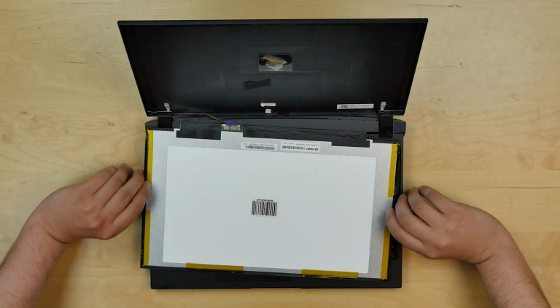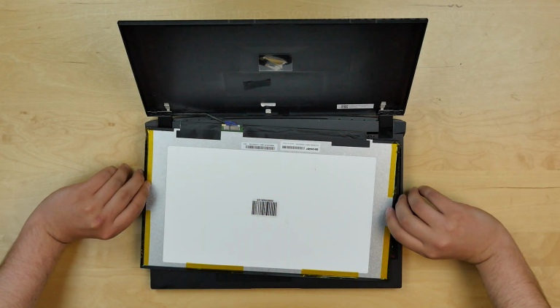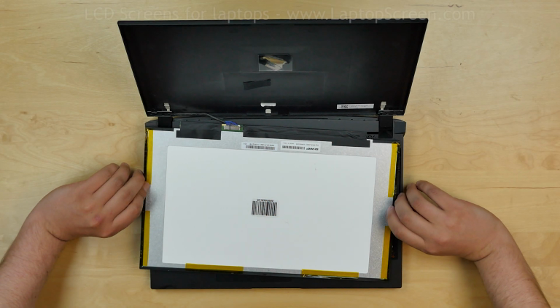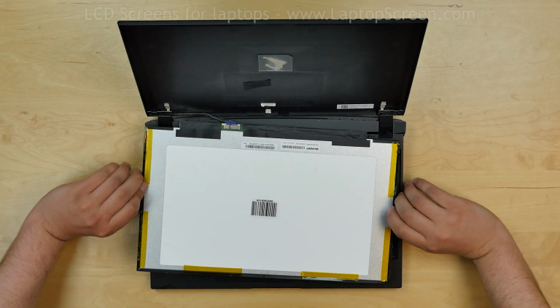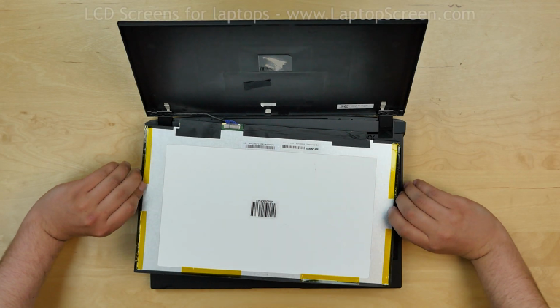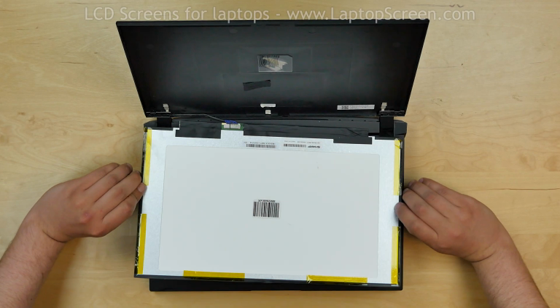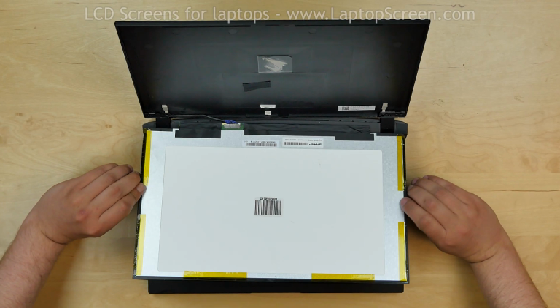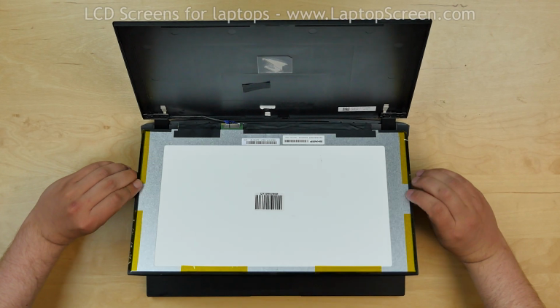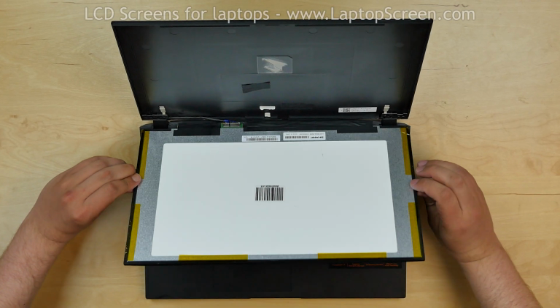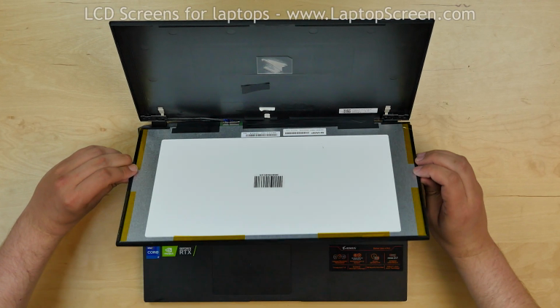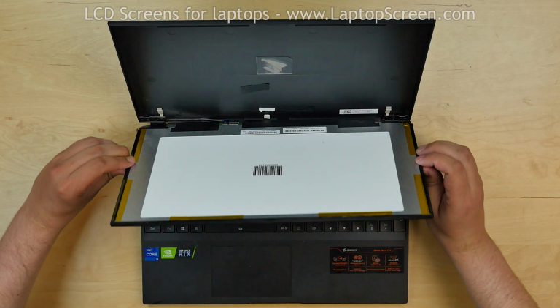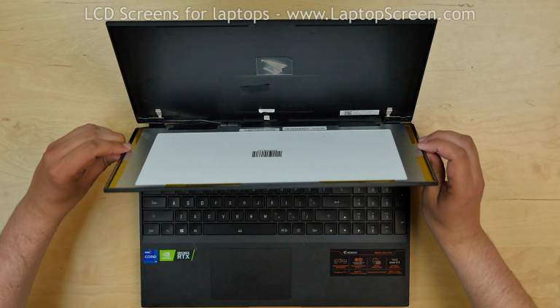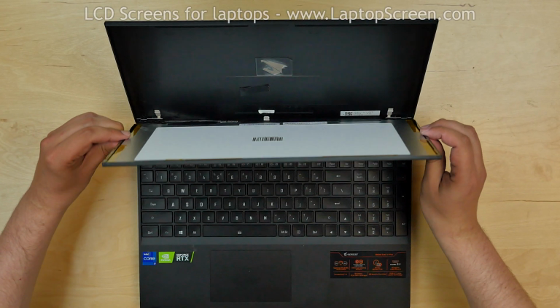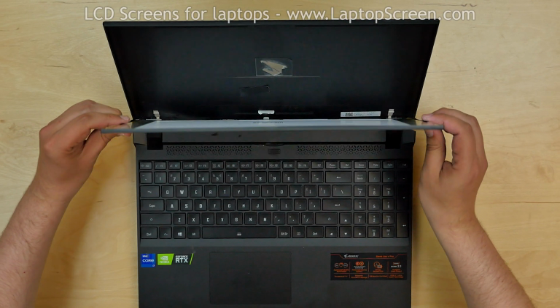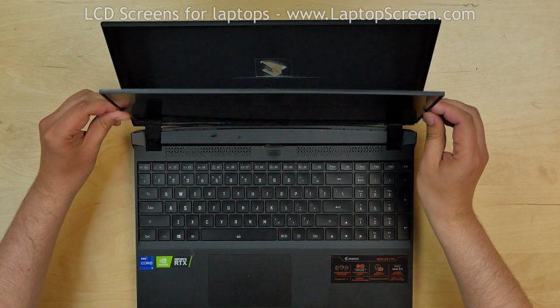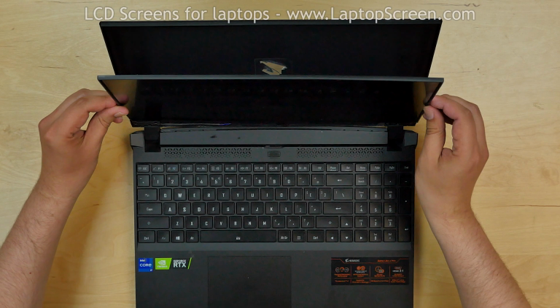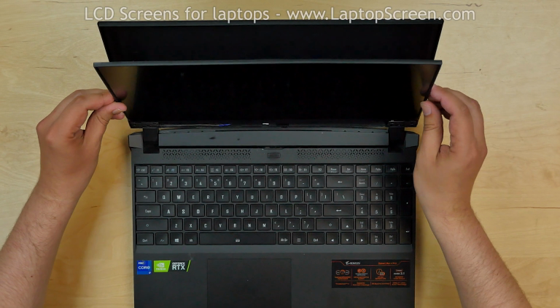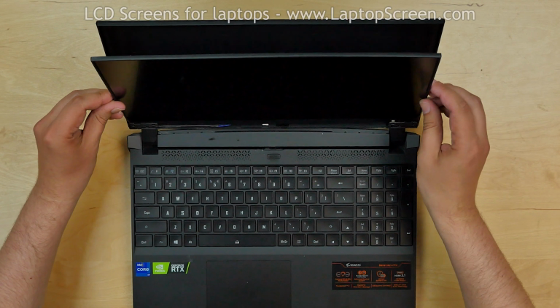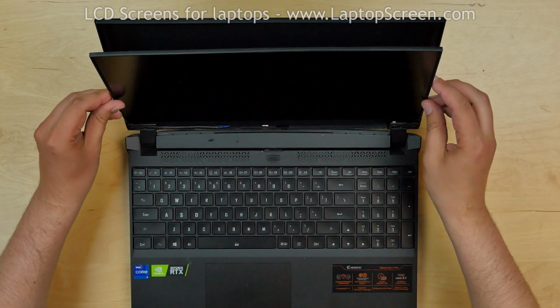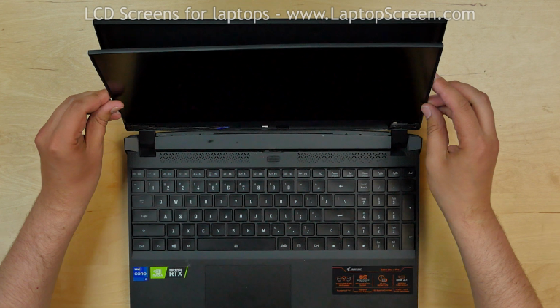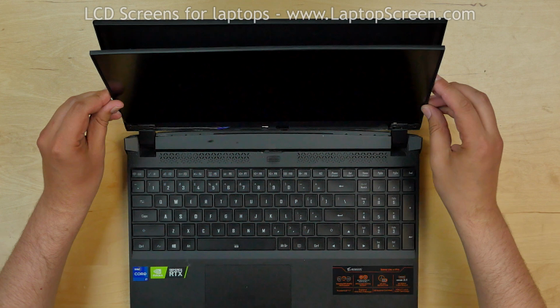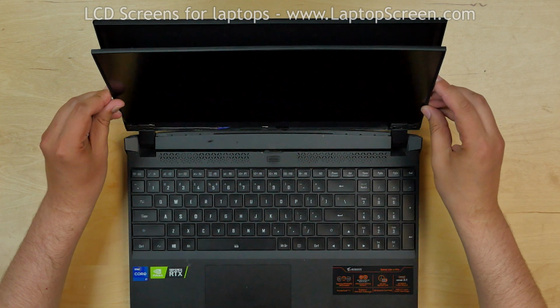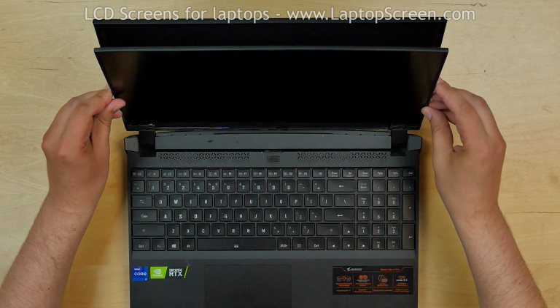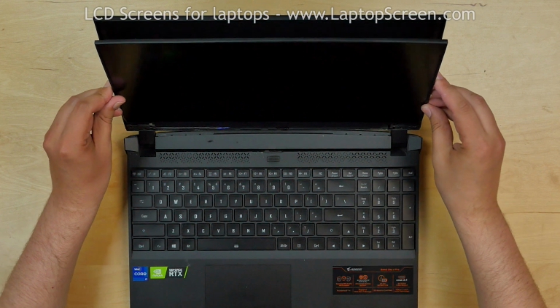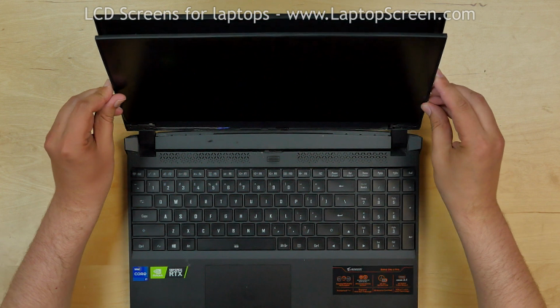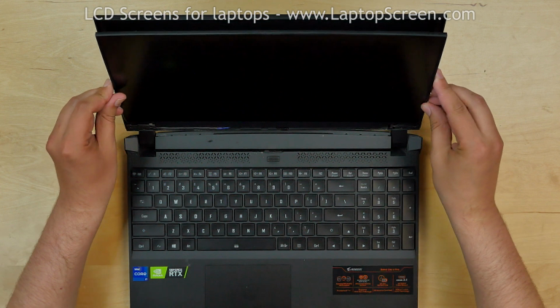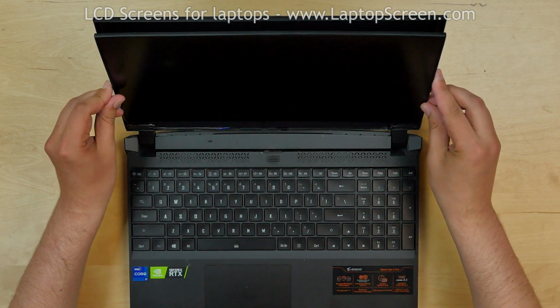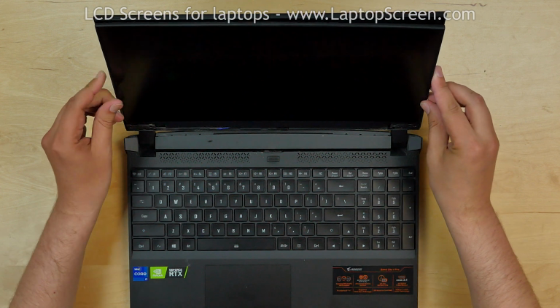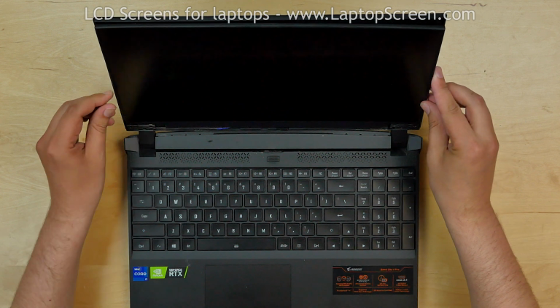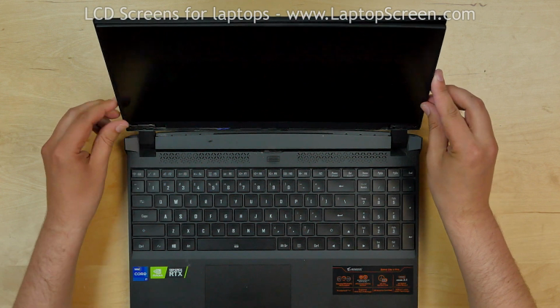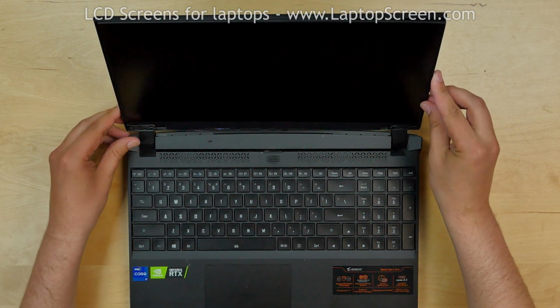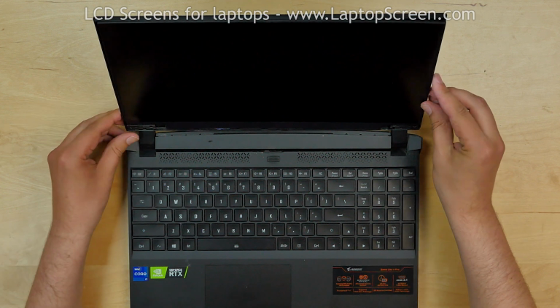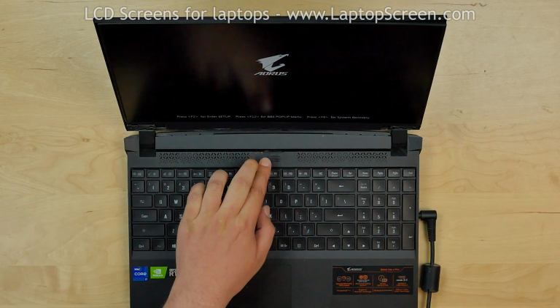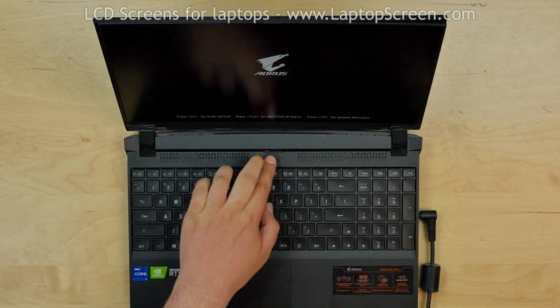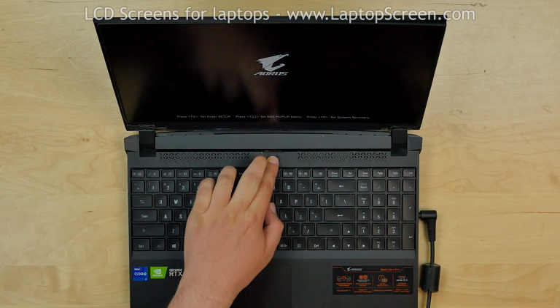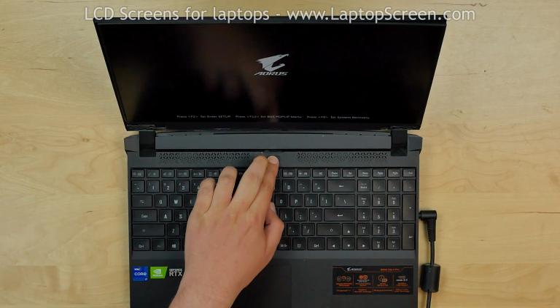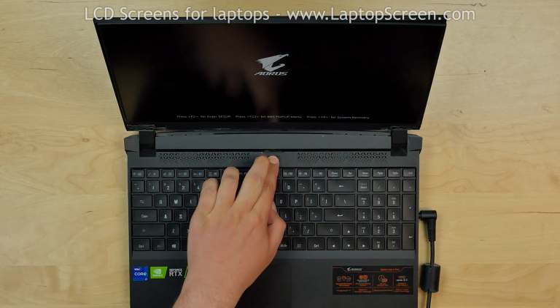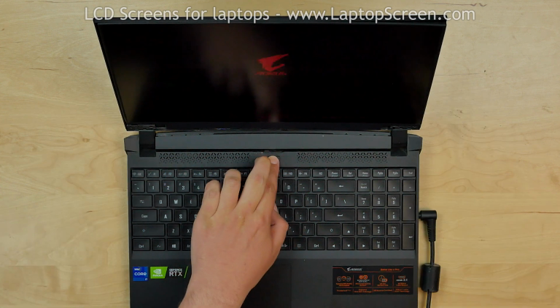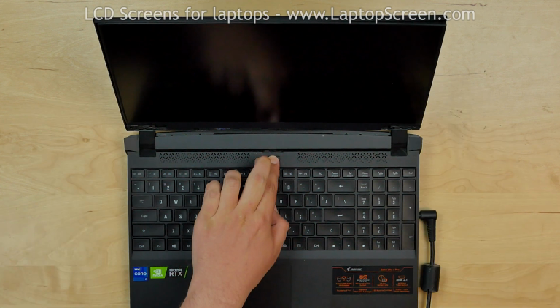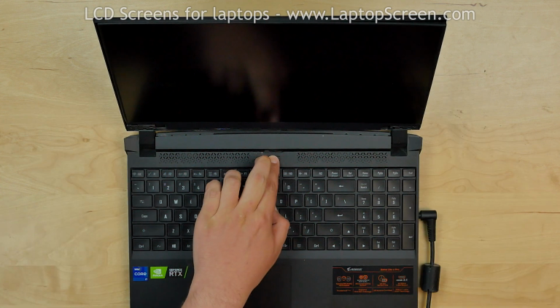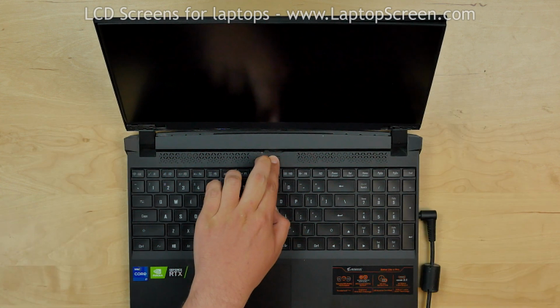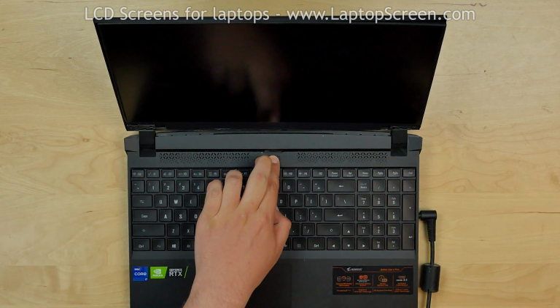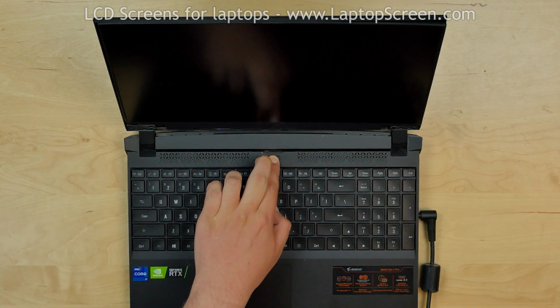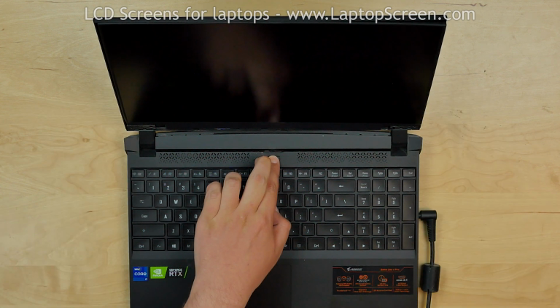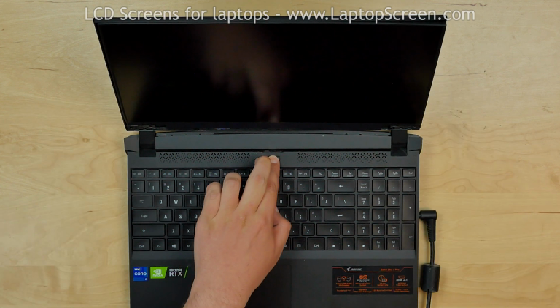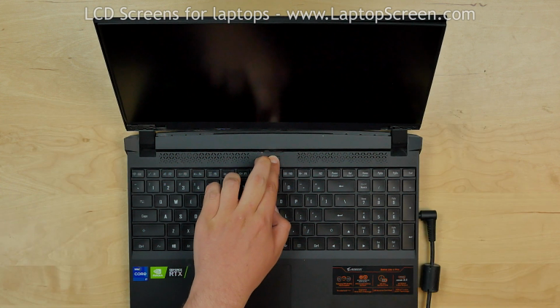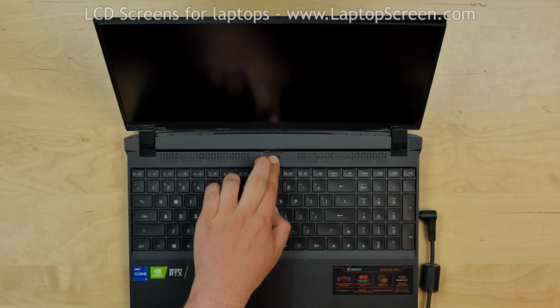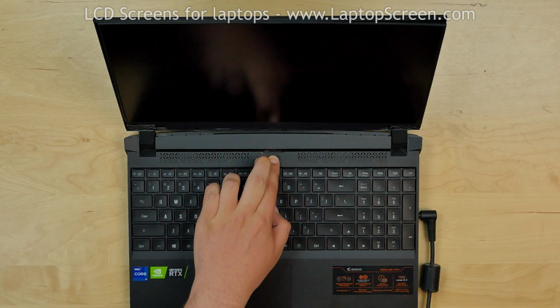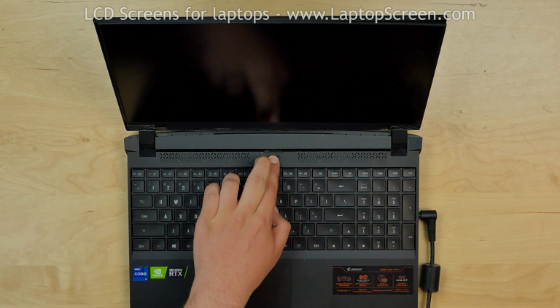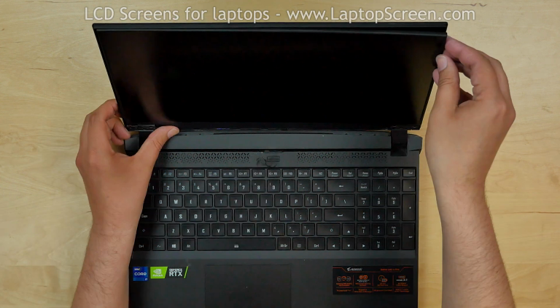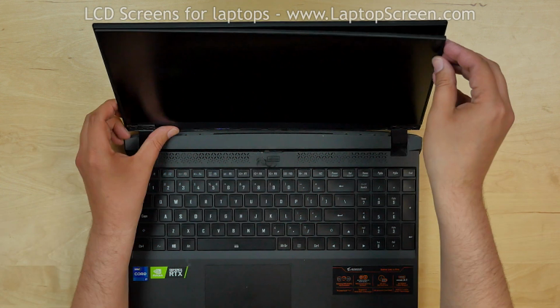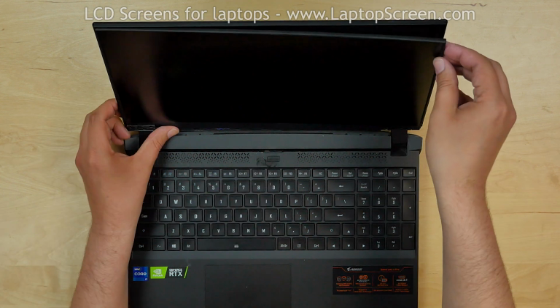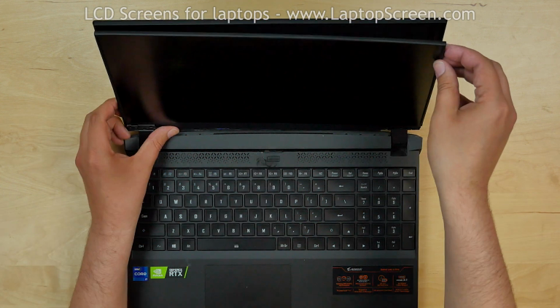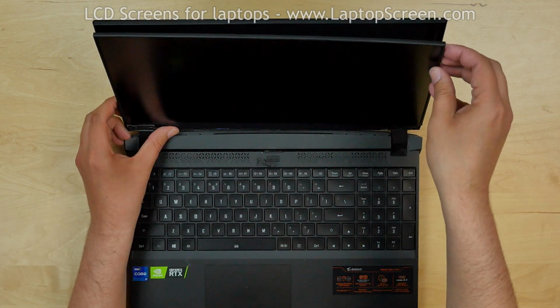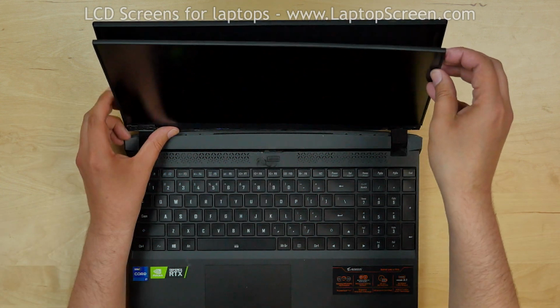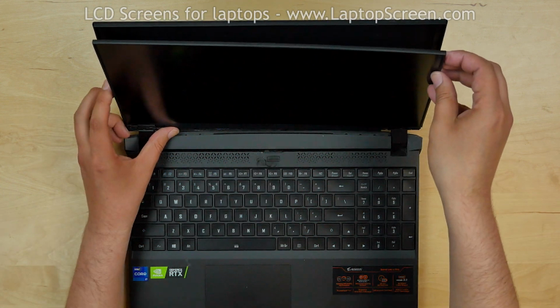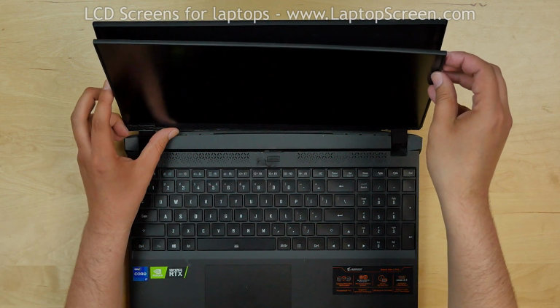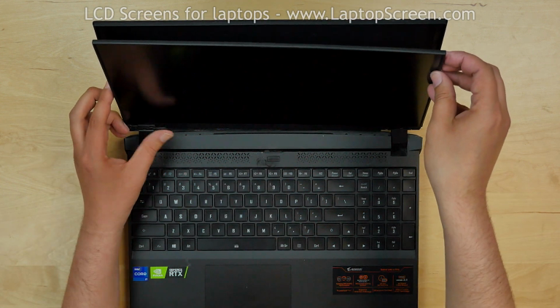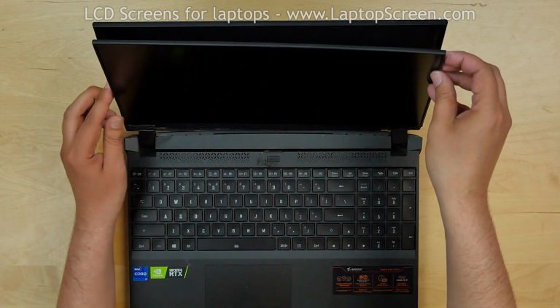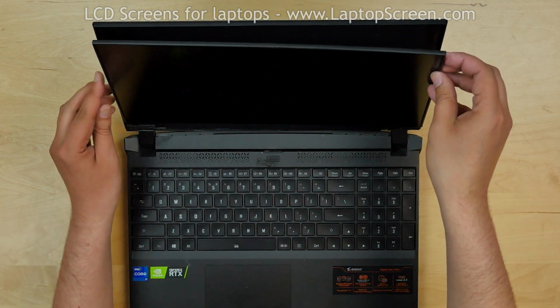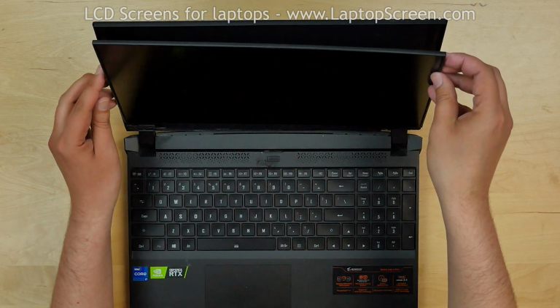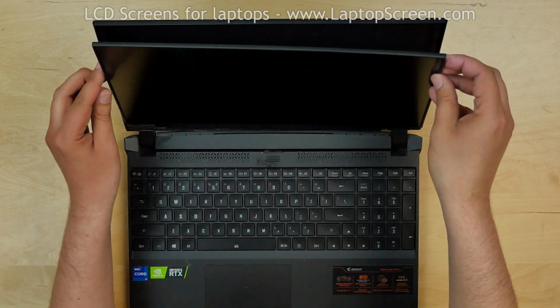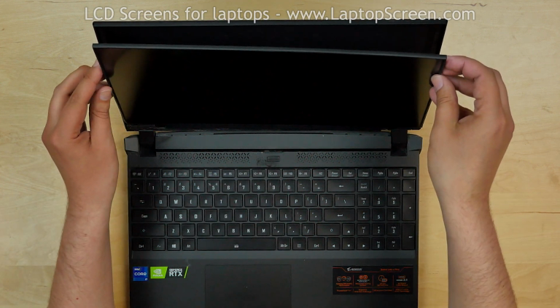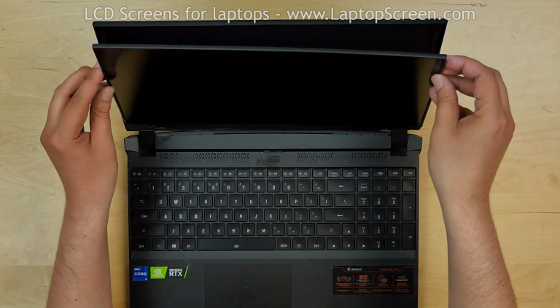Now we can test the screen. Lift the screen up and lean it against the back cover. The screen is working and we can finish the installation process.